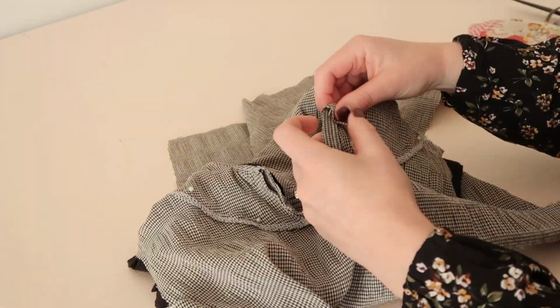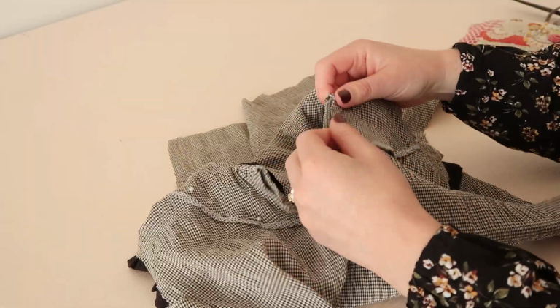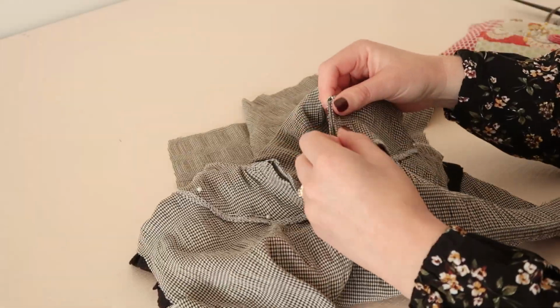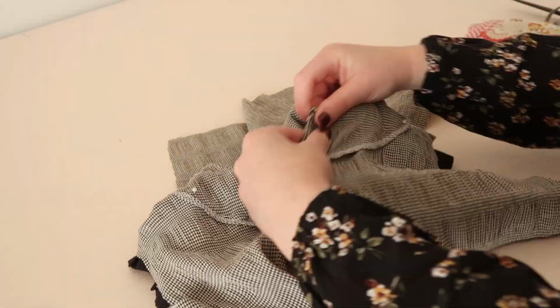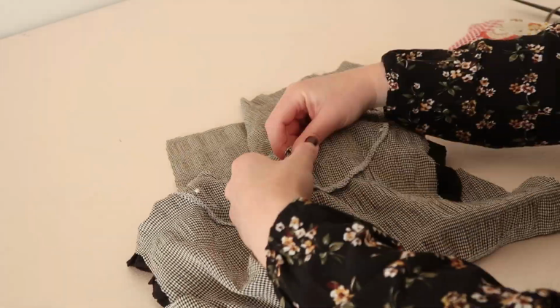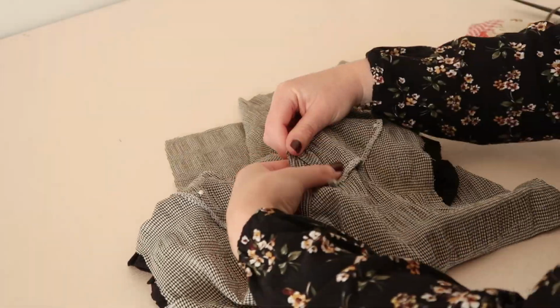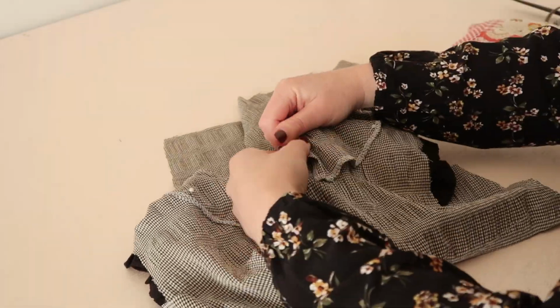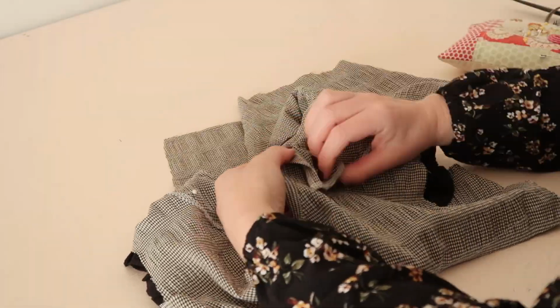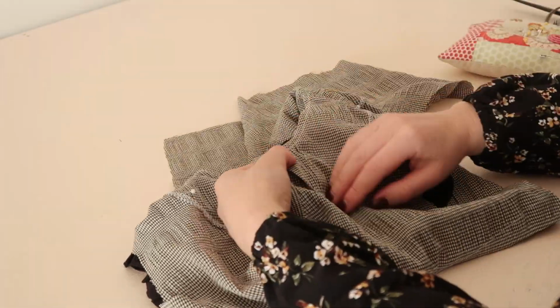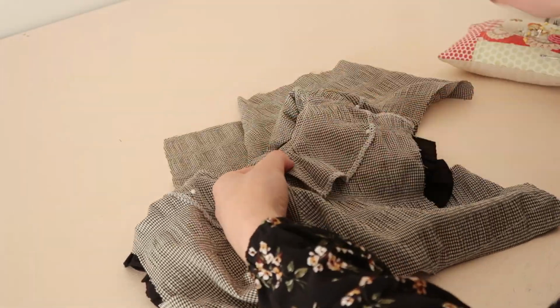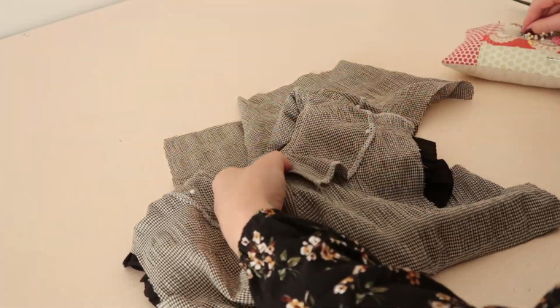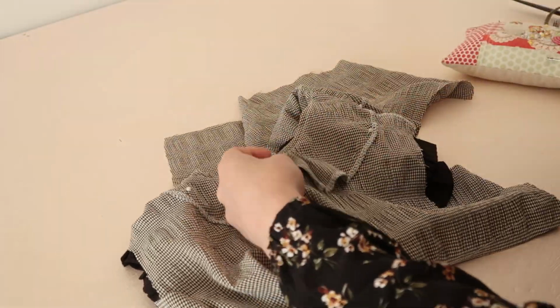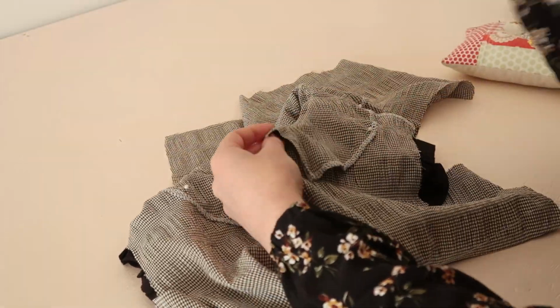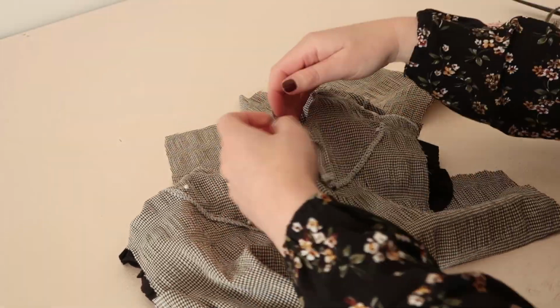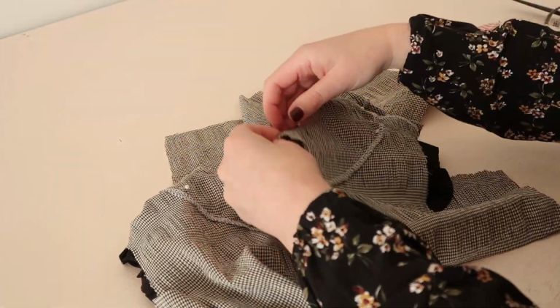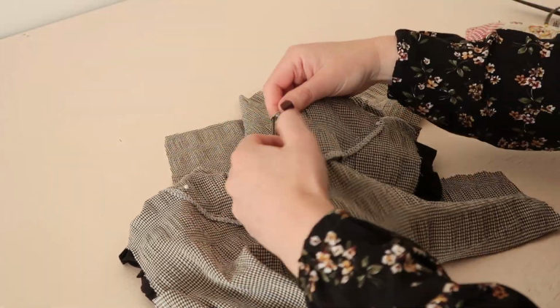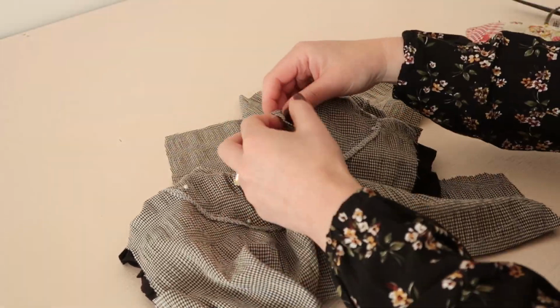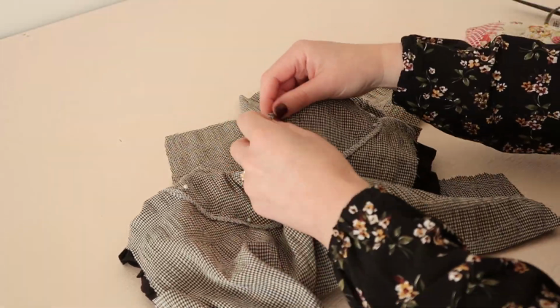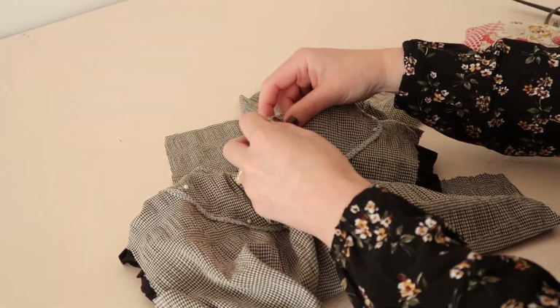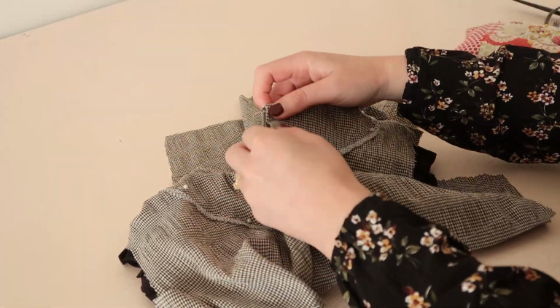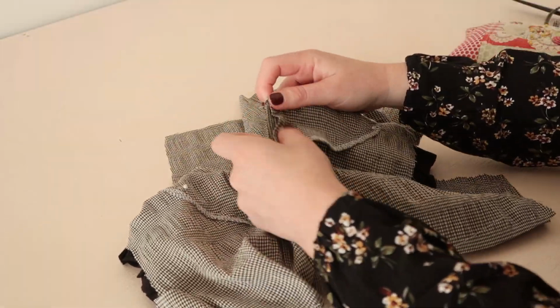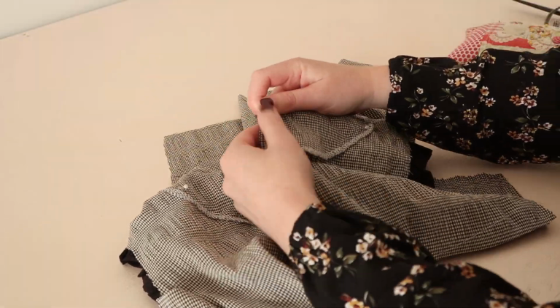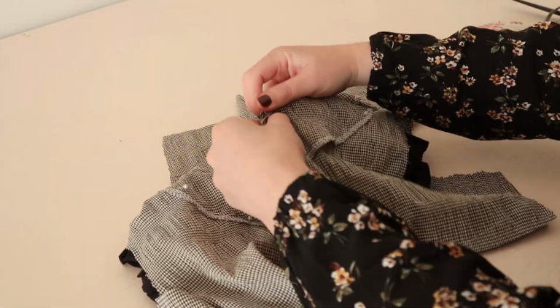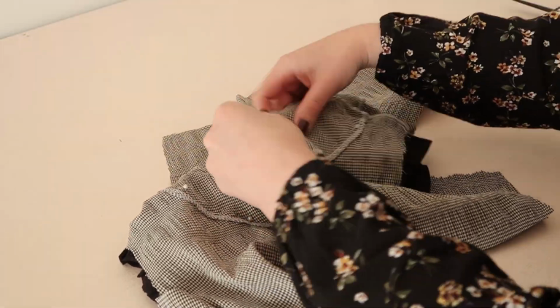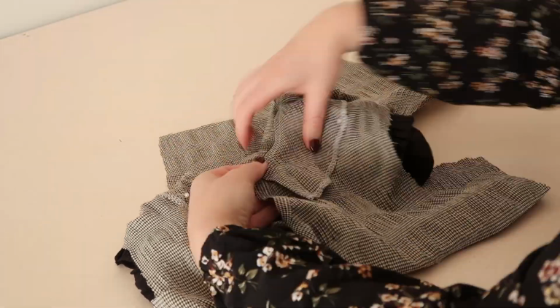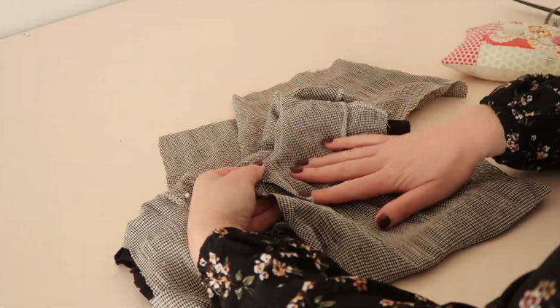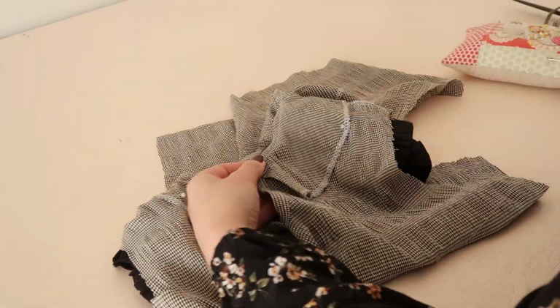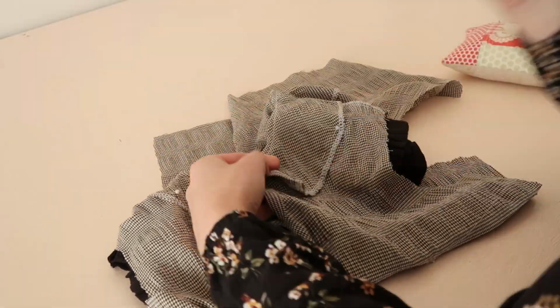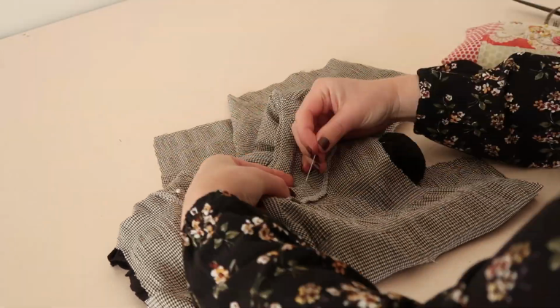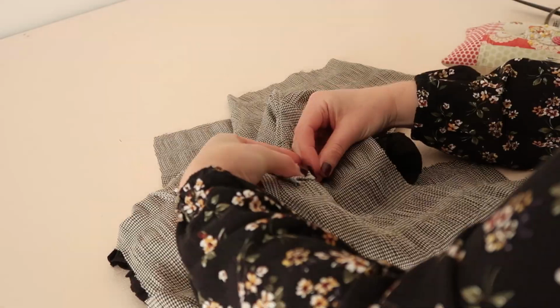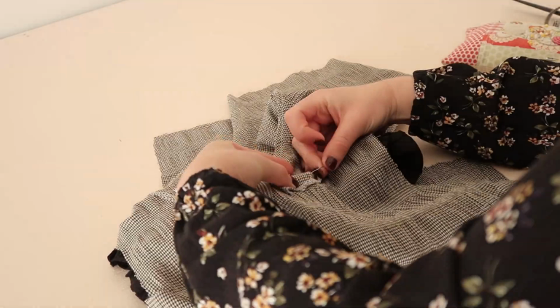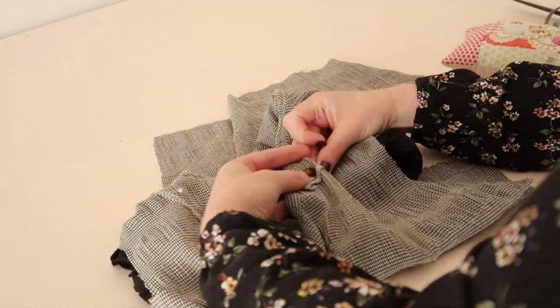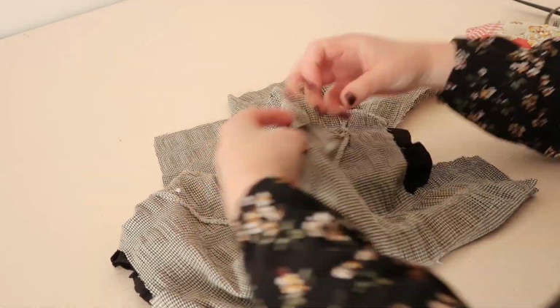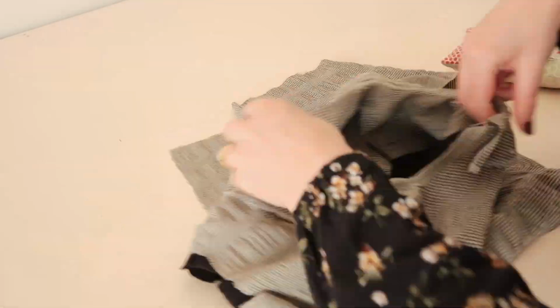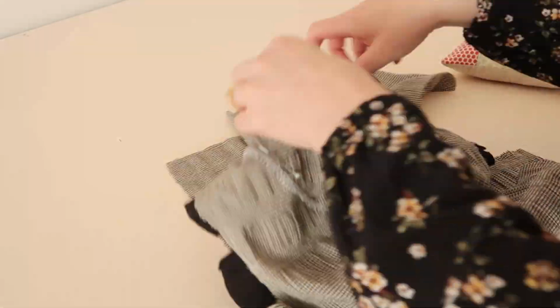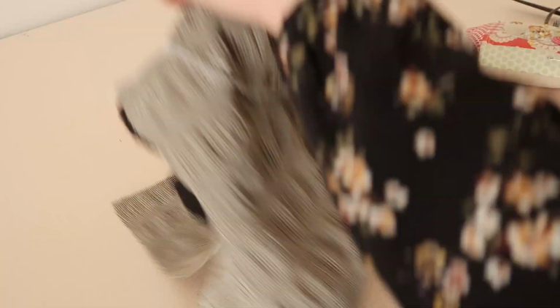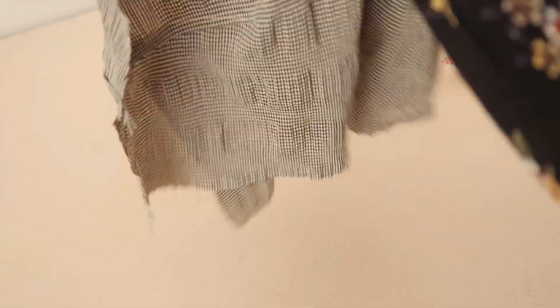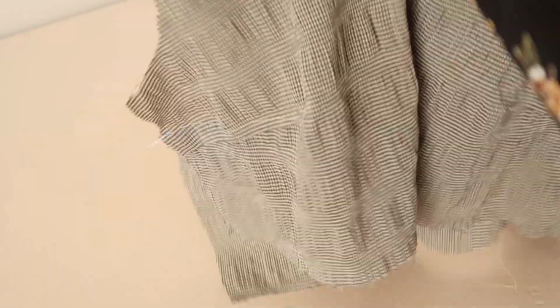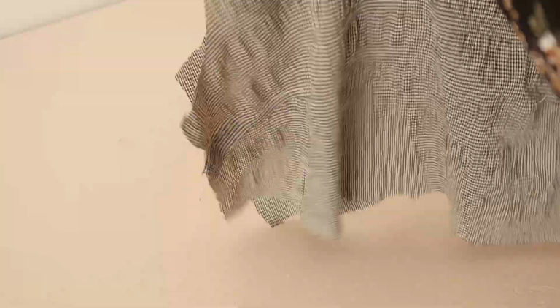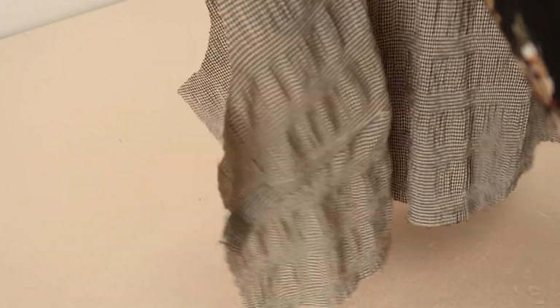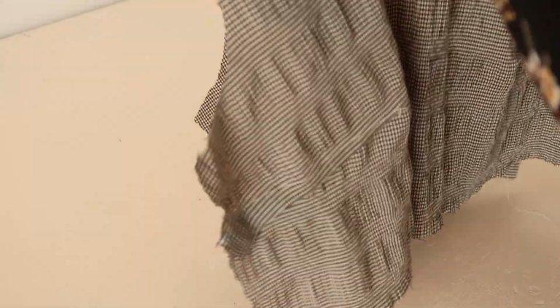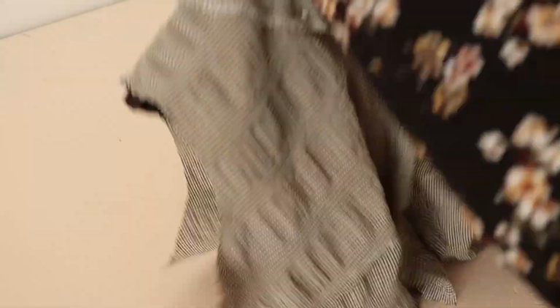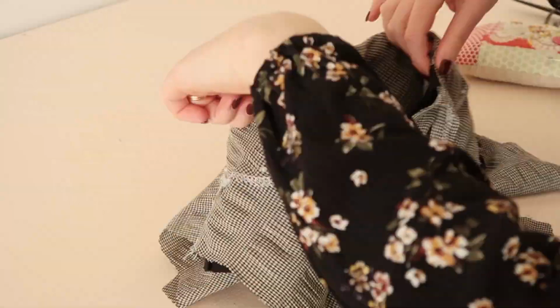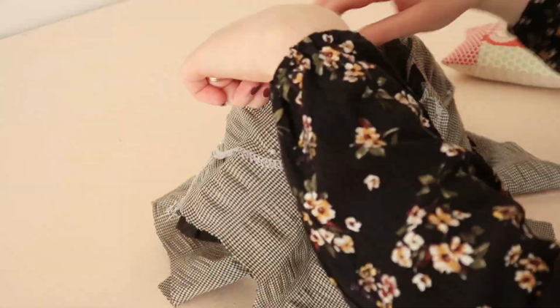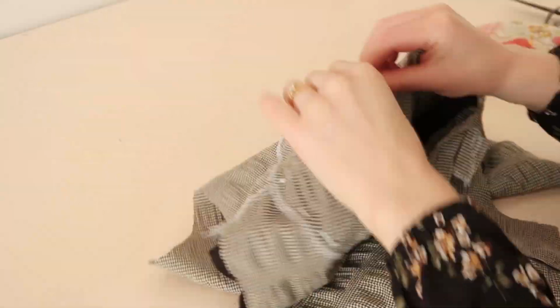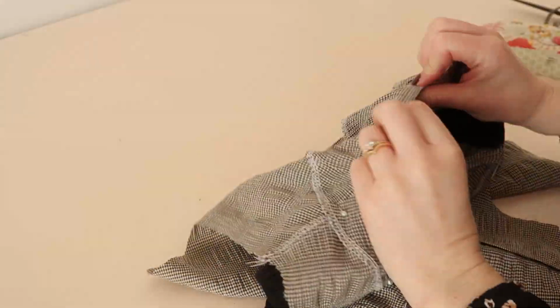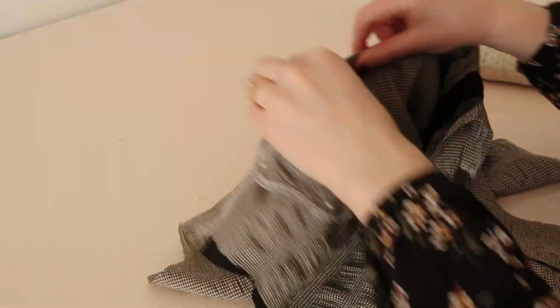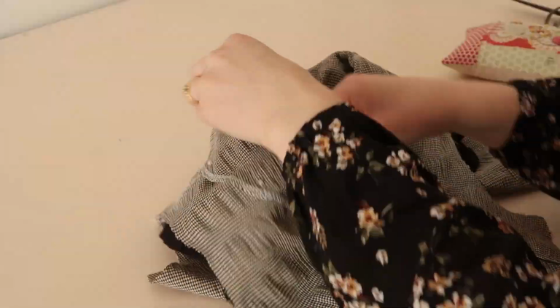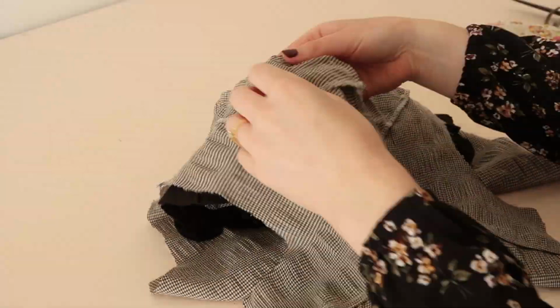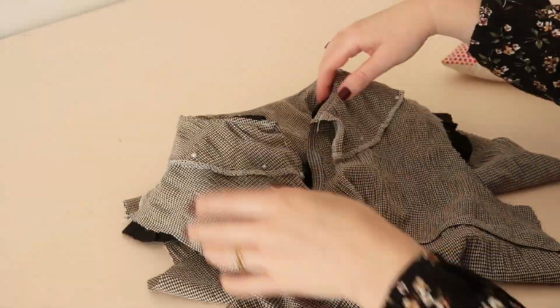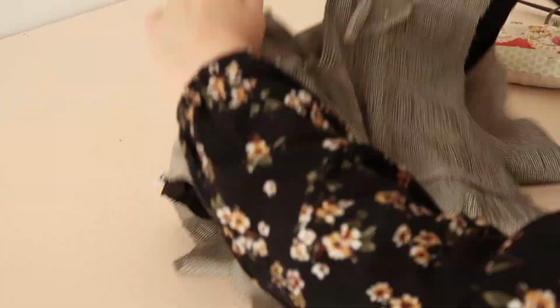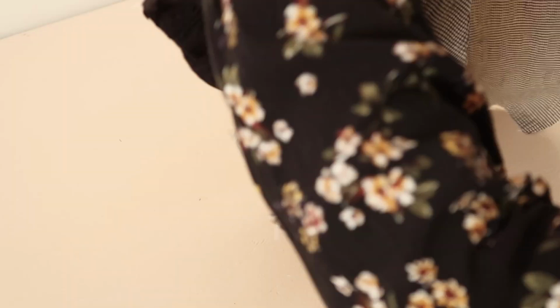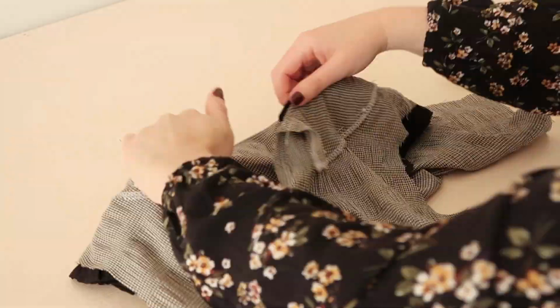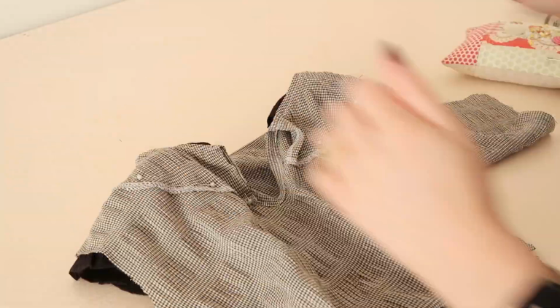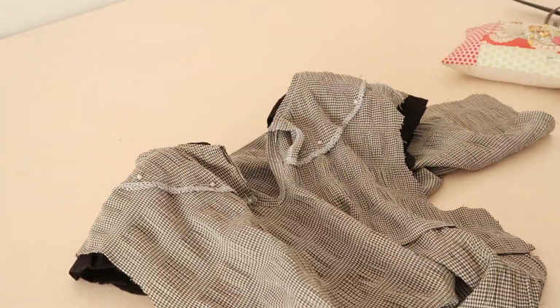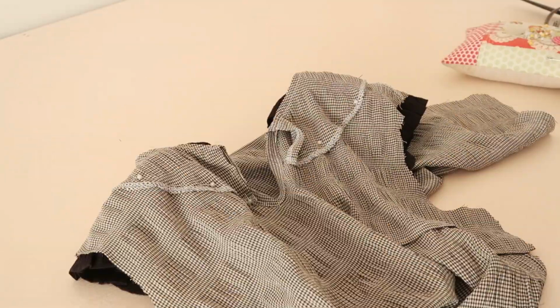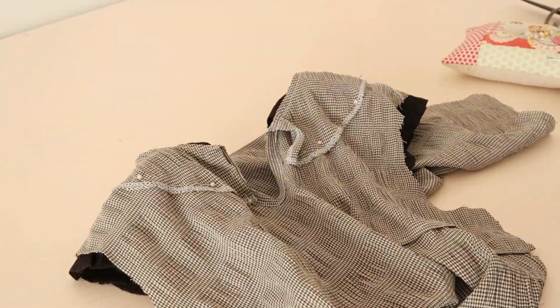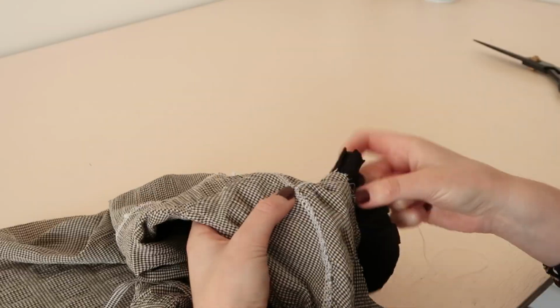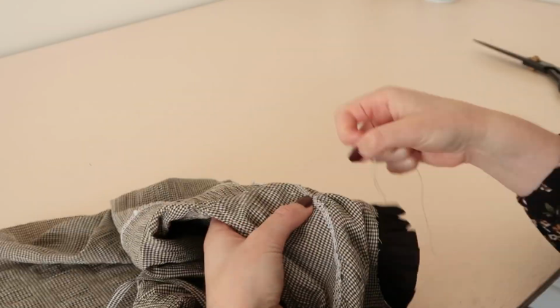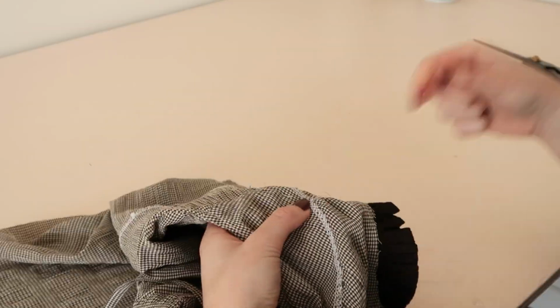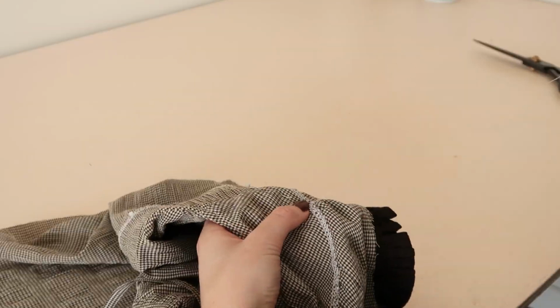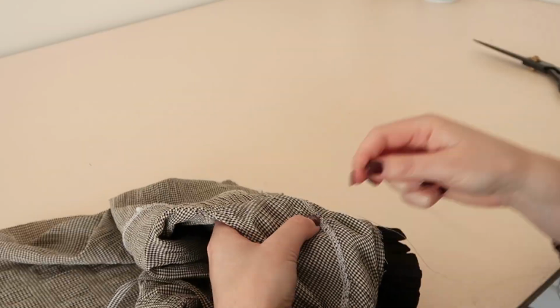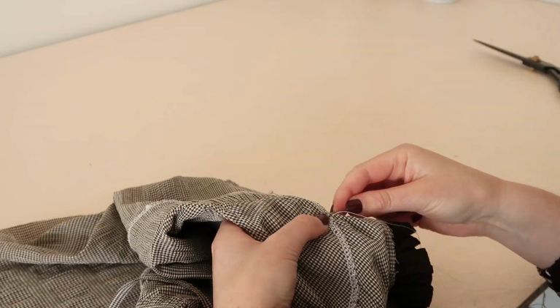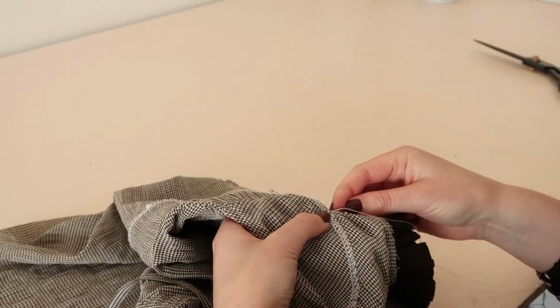Then pin the facing onto the inside of the bodice and hand sew the facing in place with a blind slip stitch.